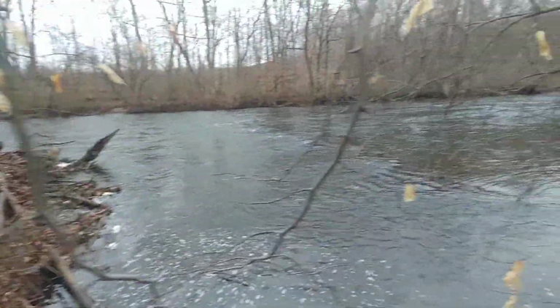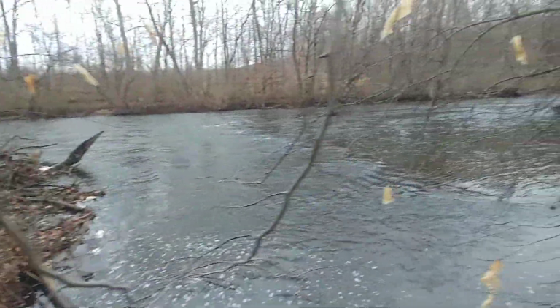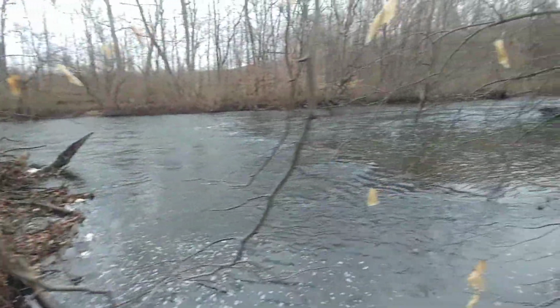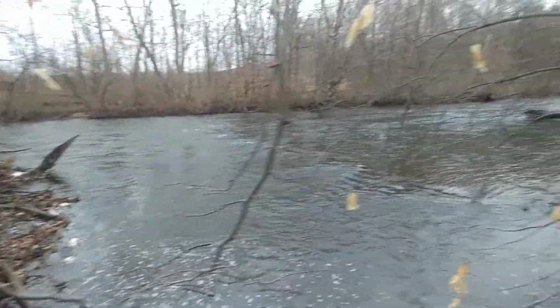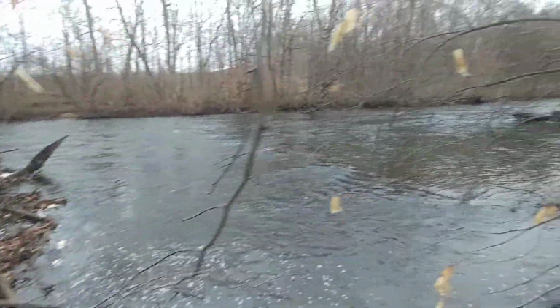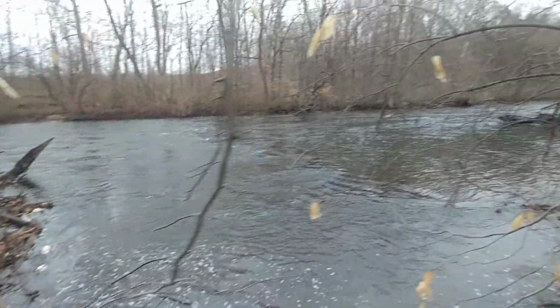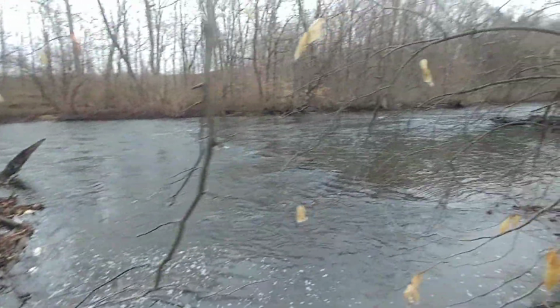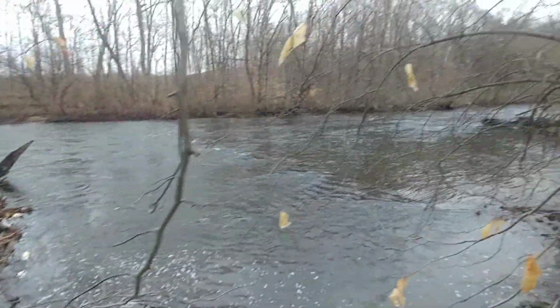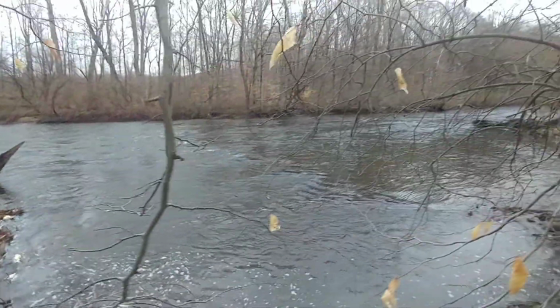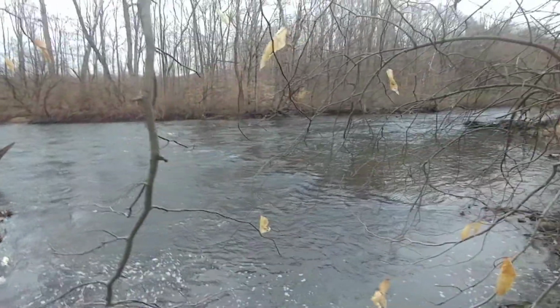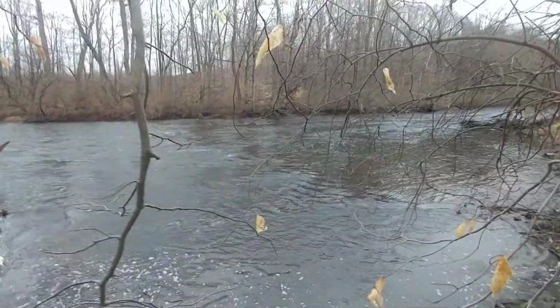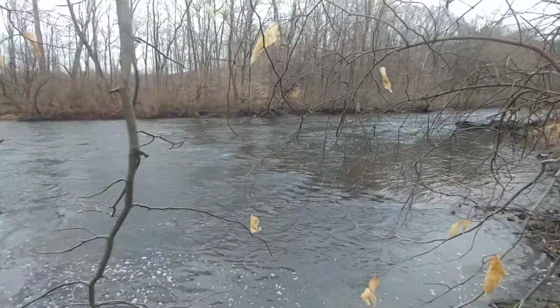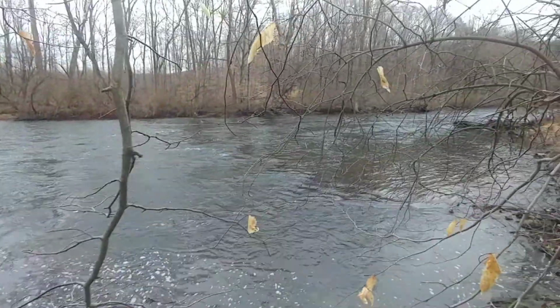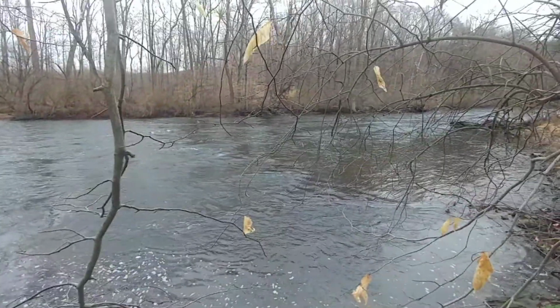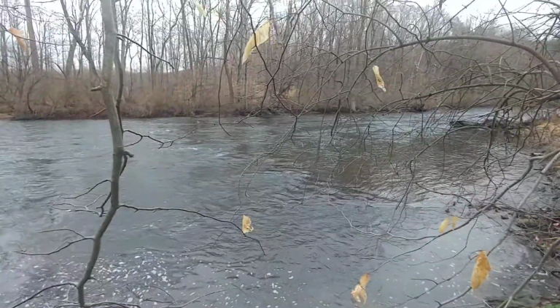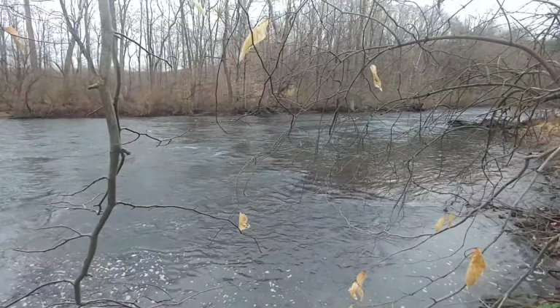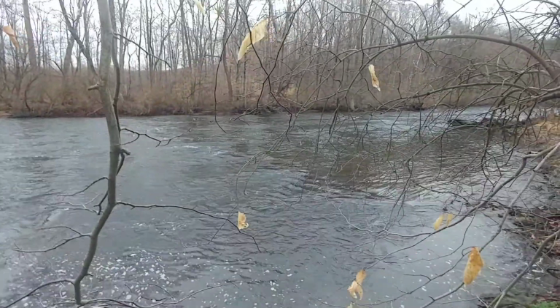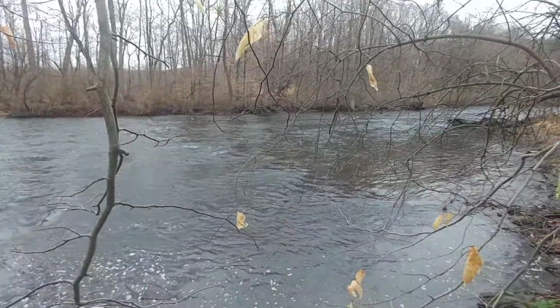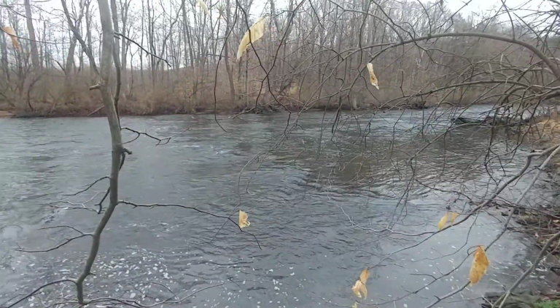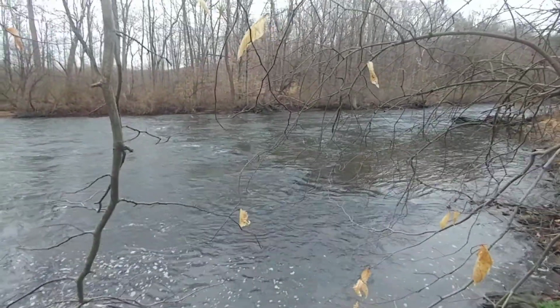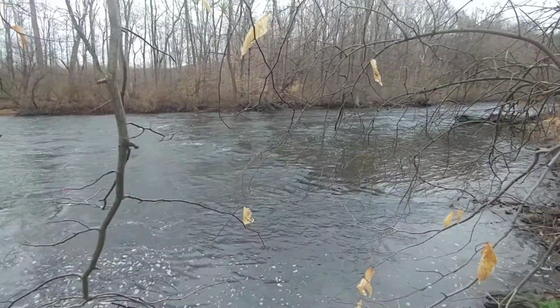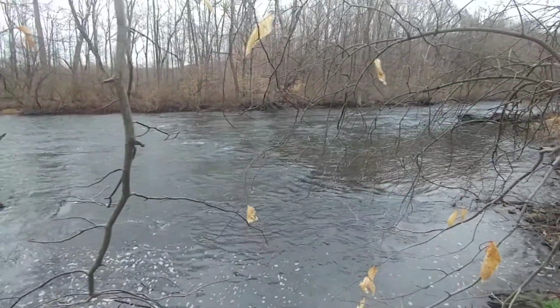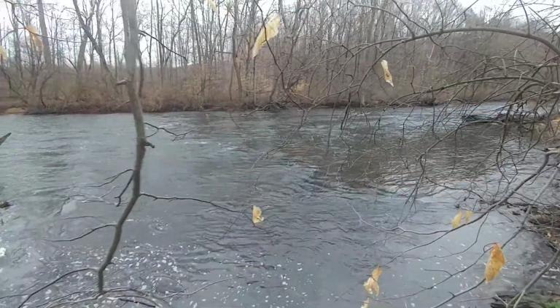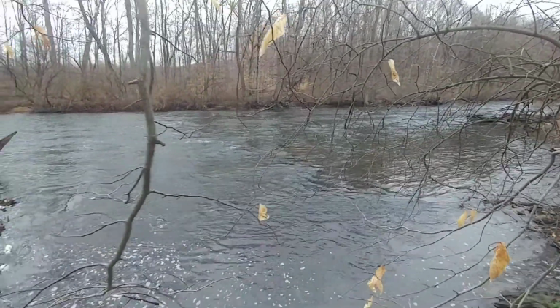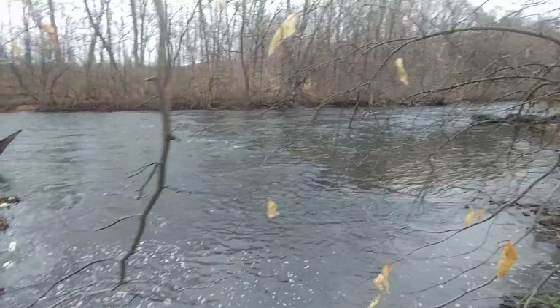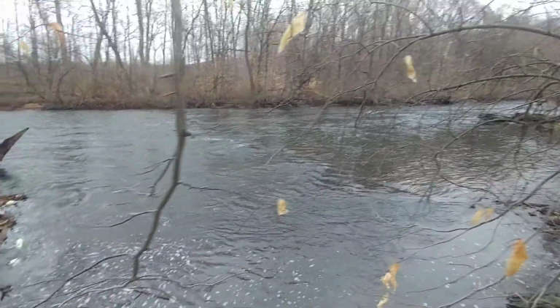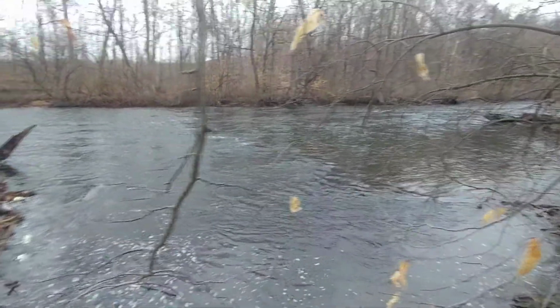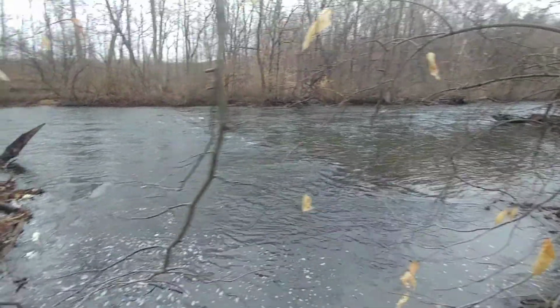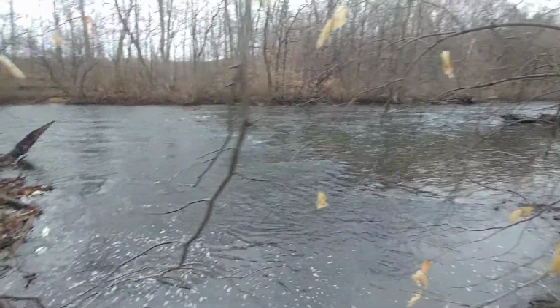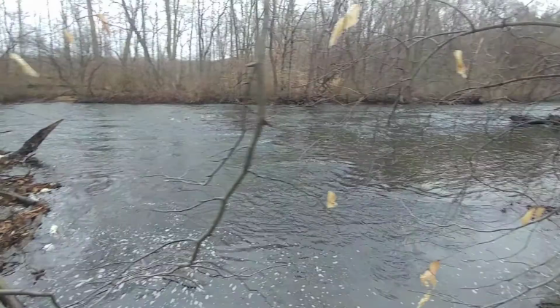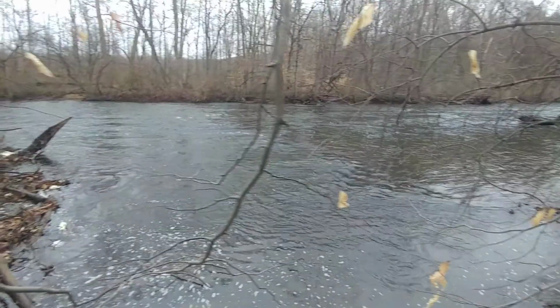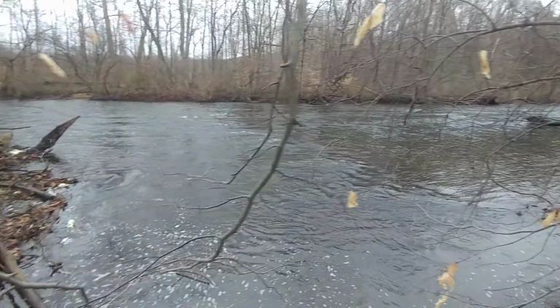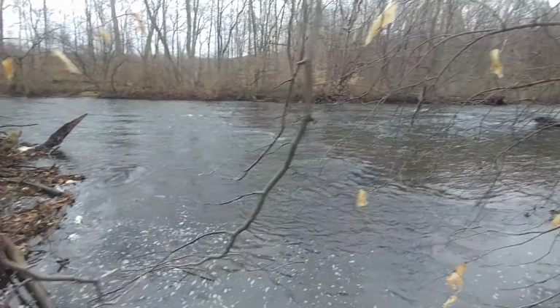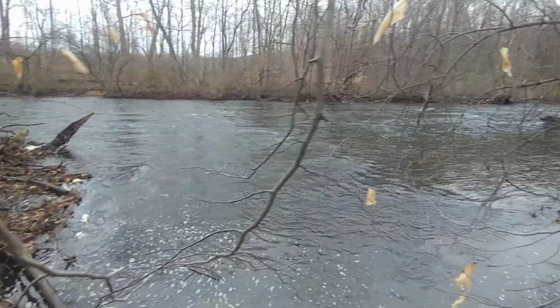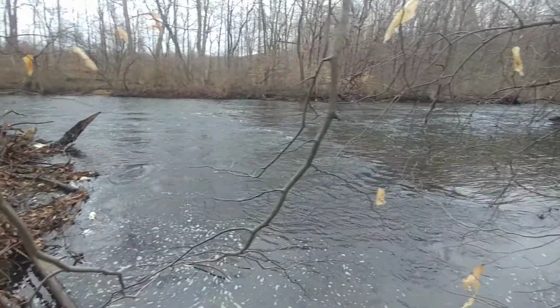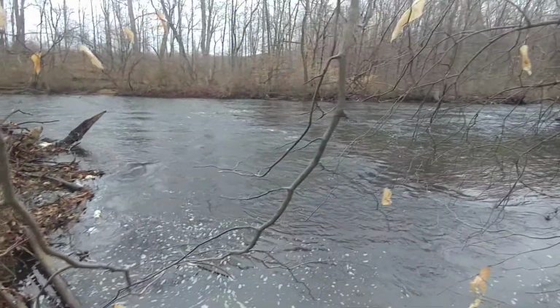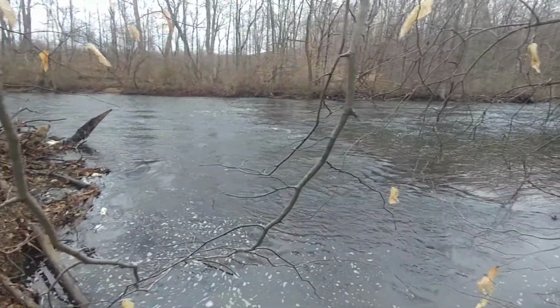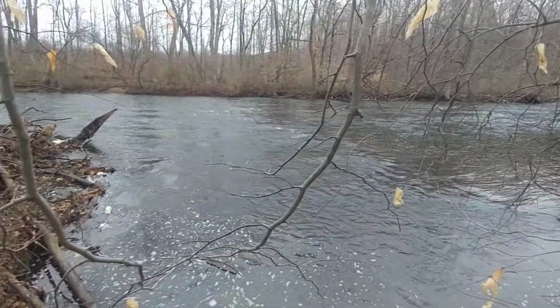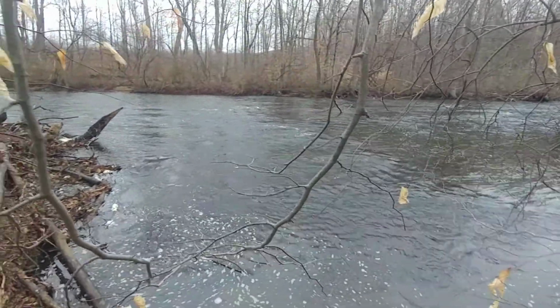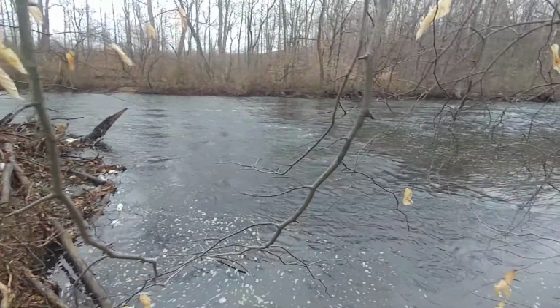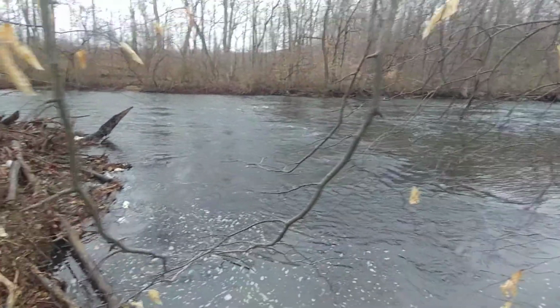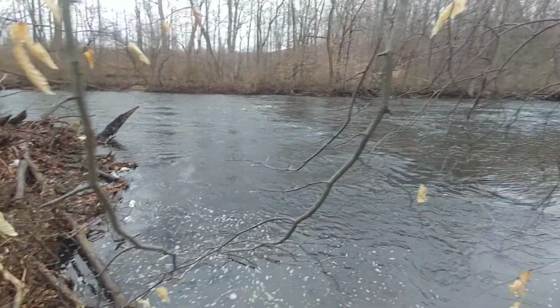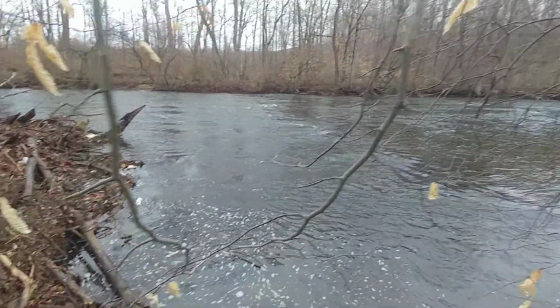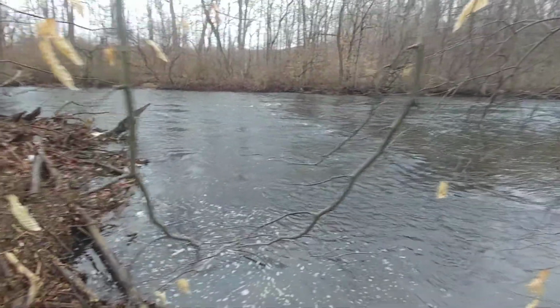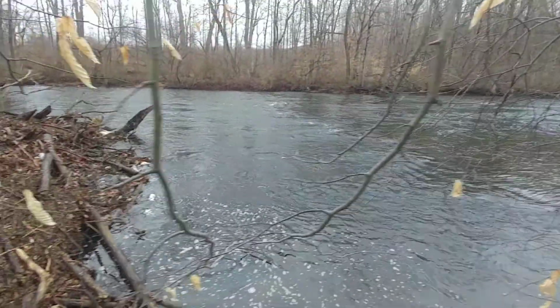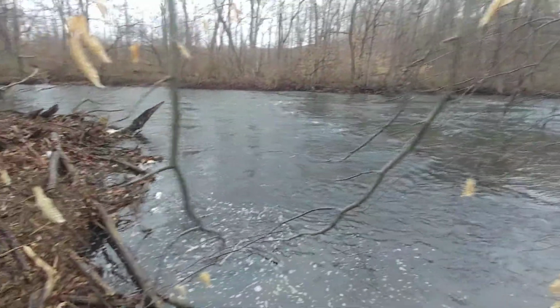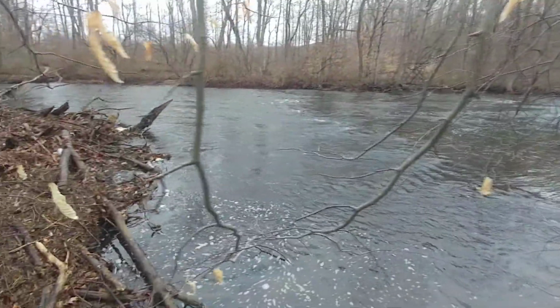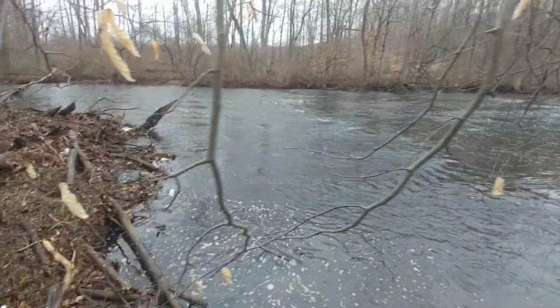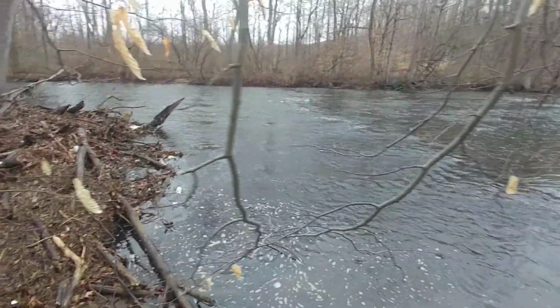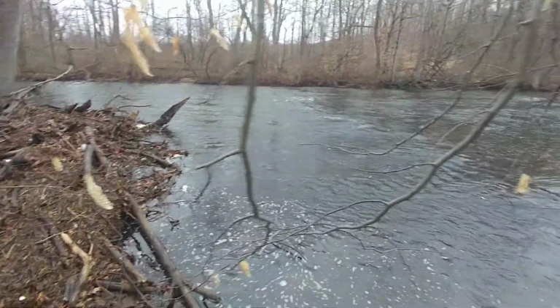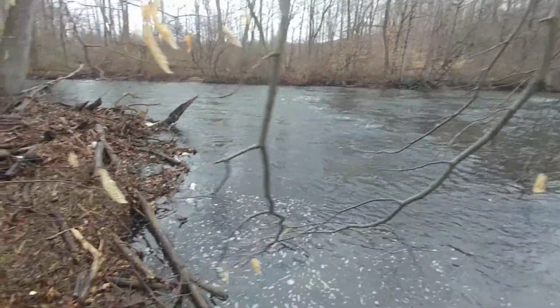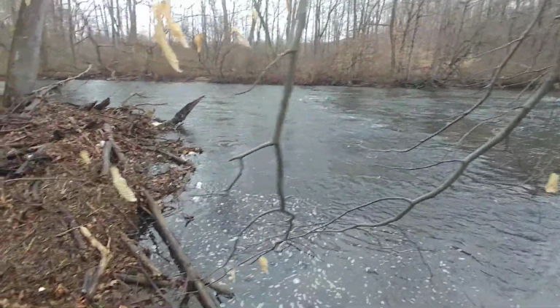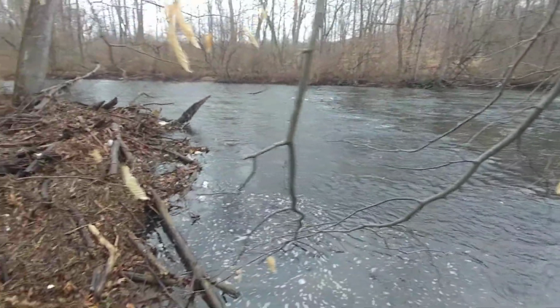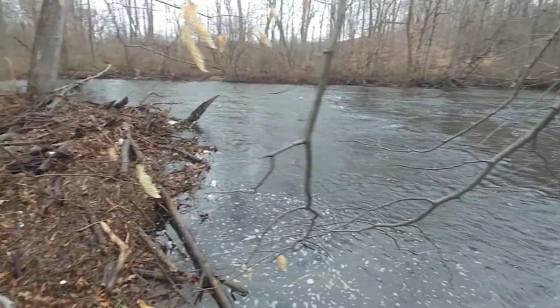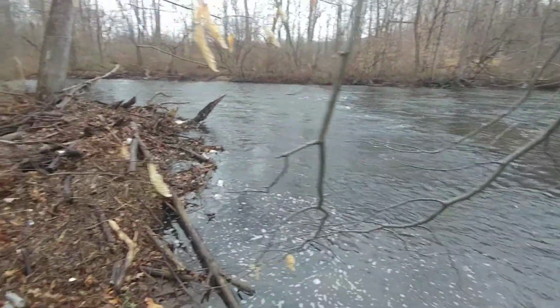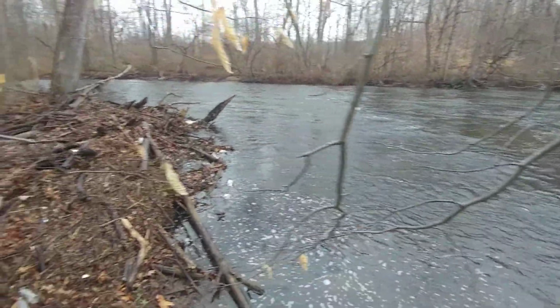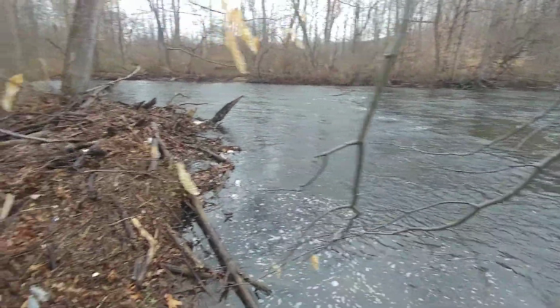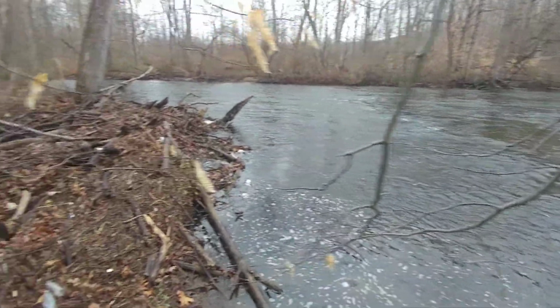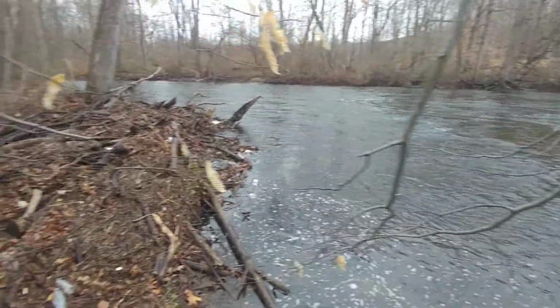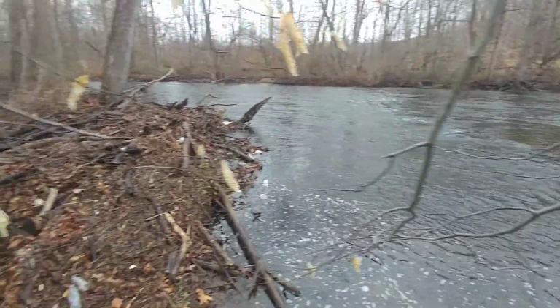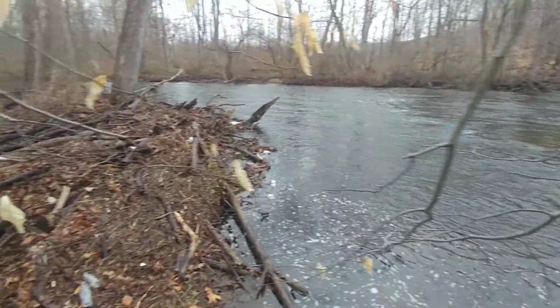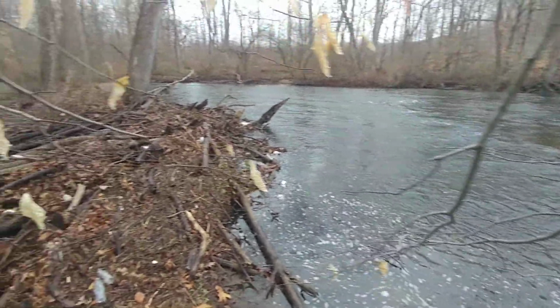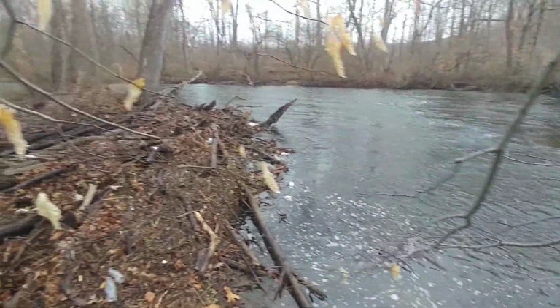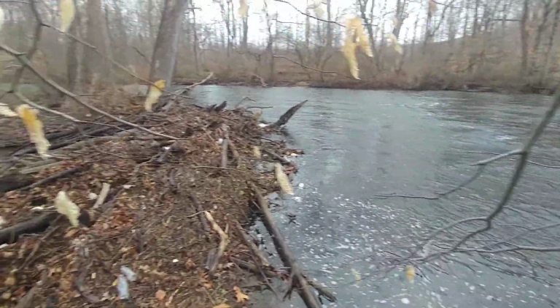Isn't that something? And all it is, it's just water flowing downstream, just moseying, carrying a stick or two with it.